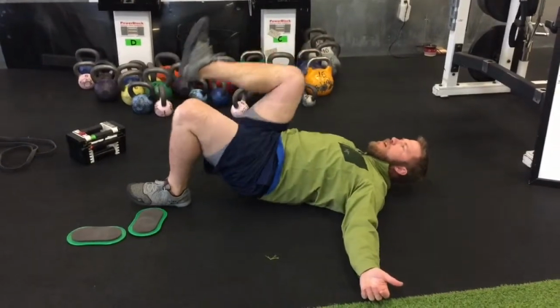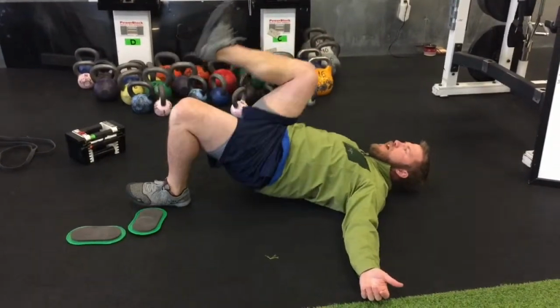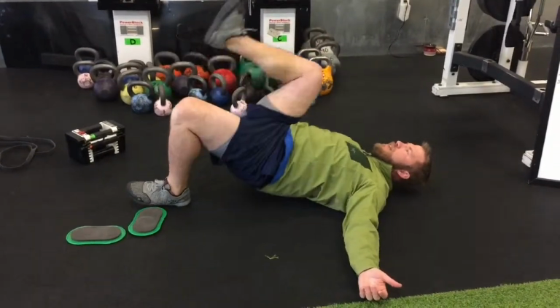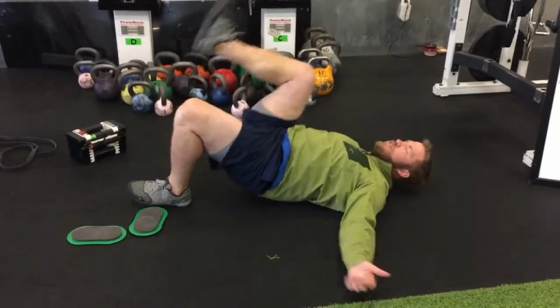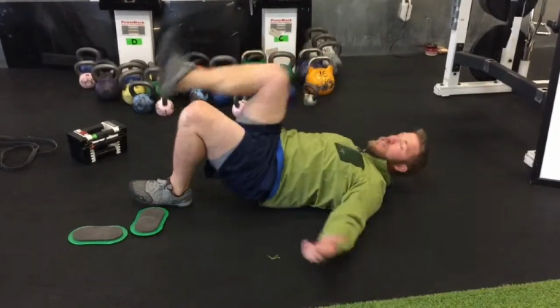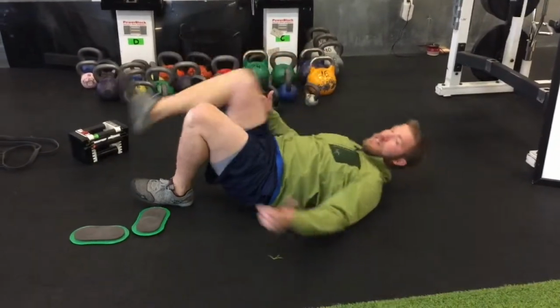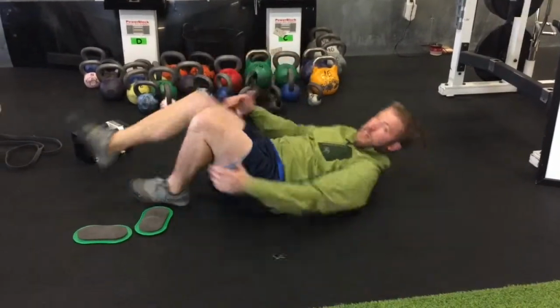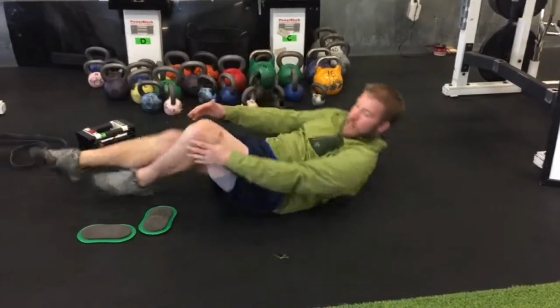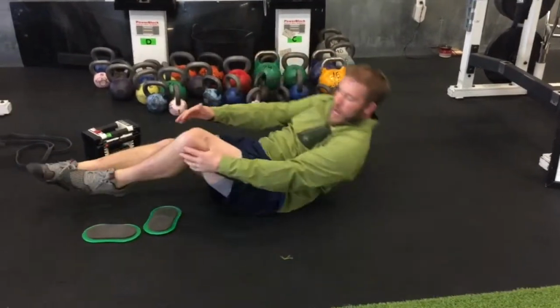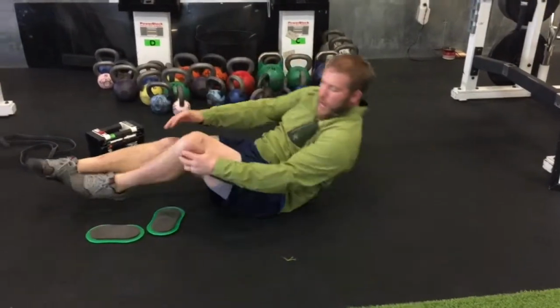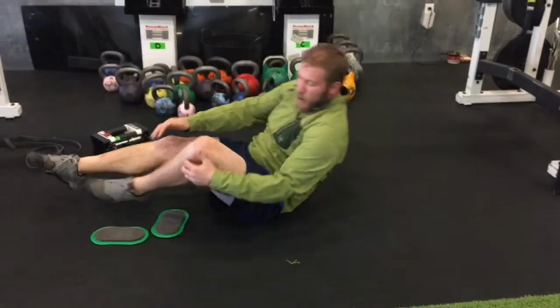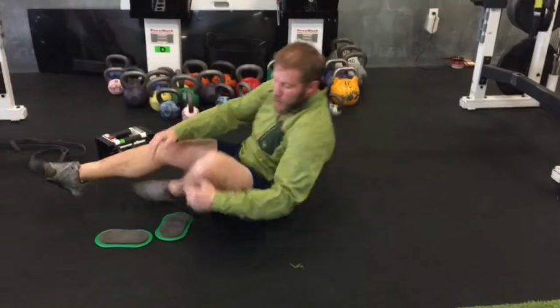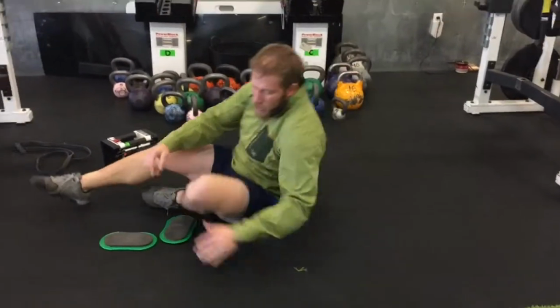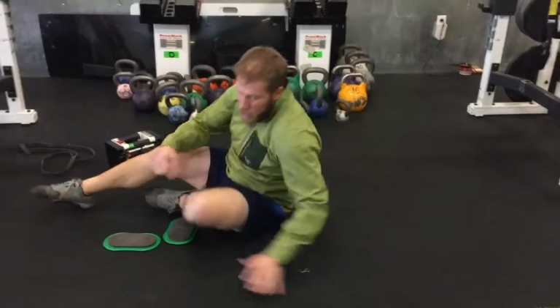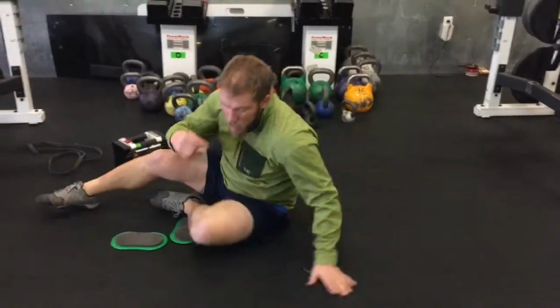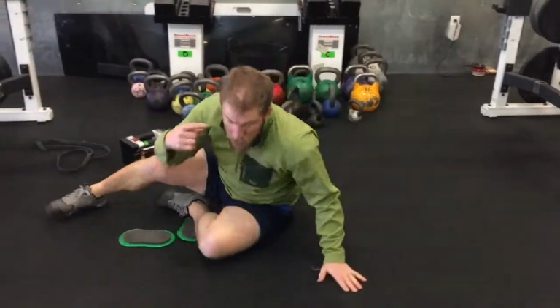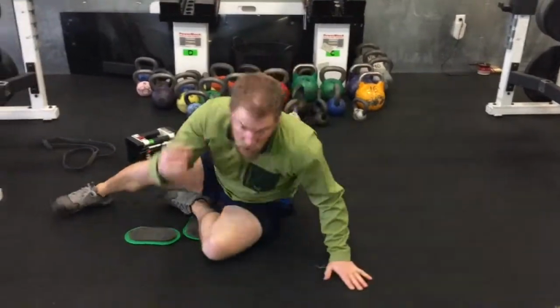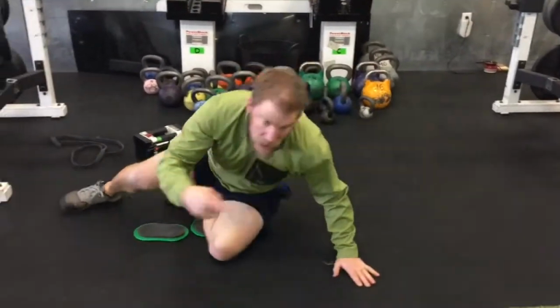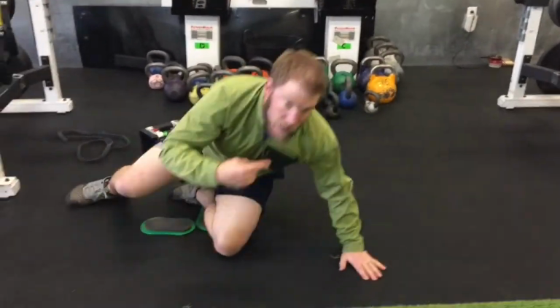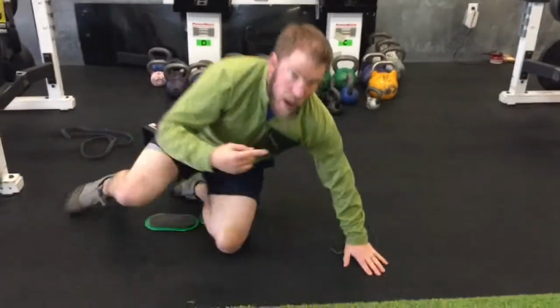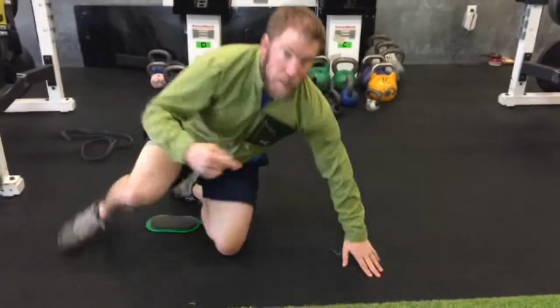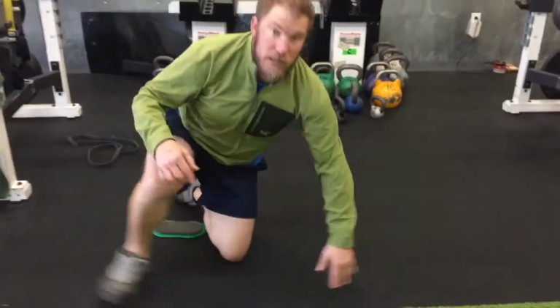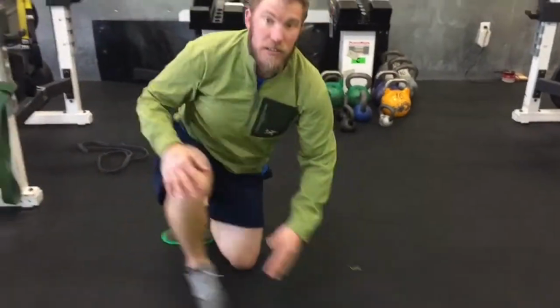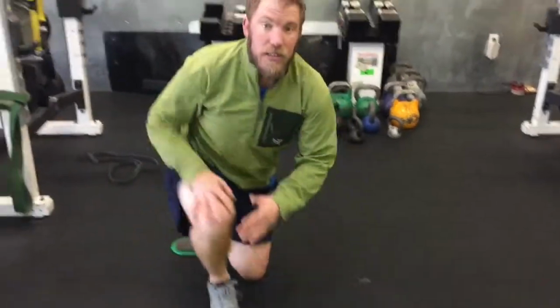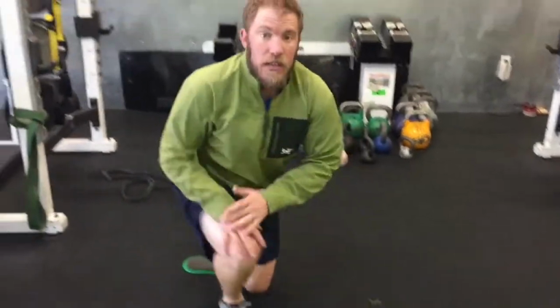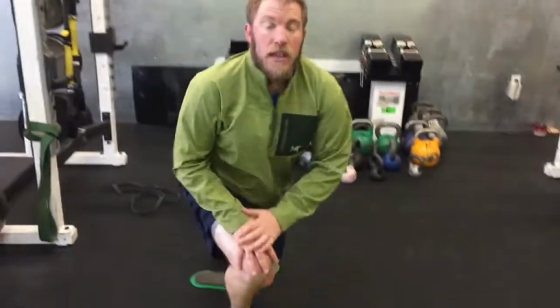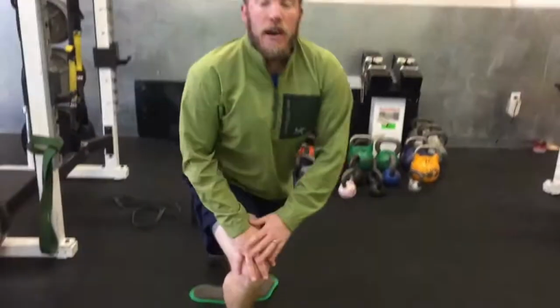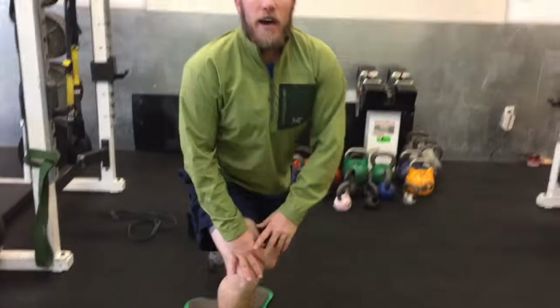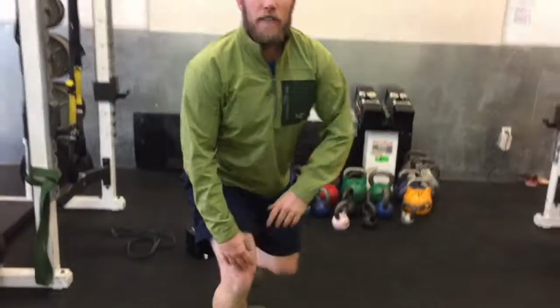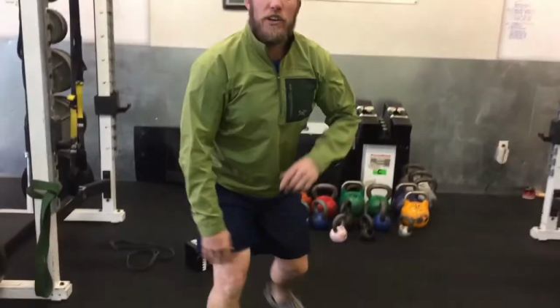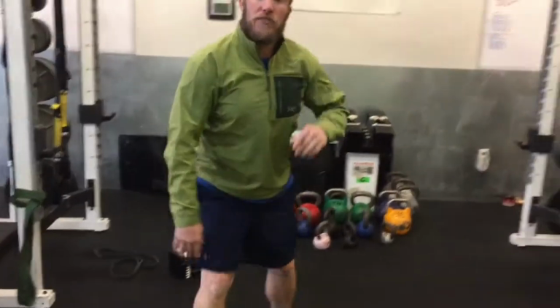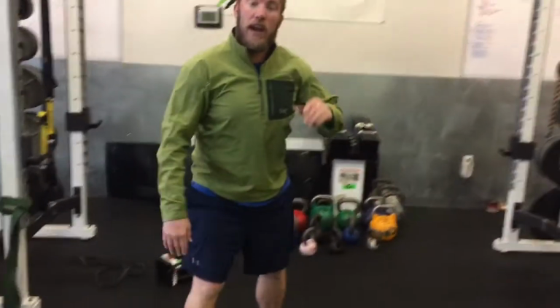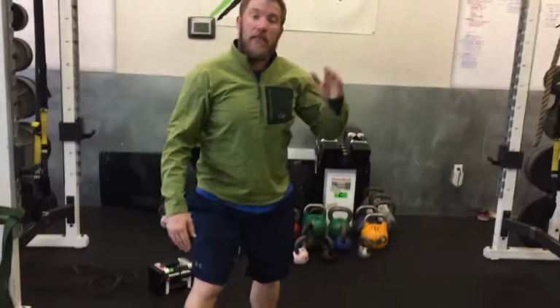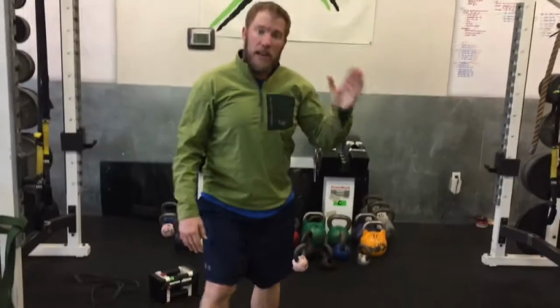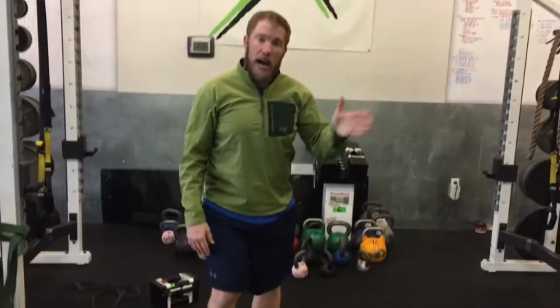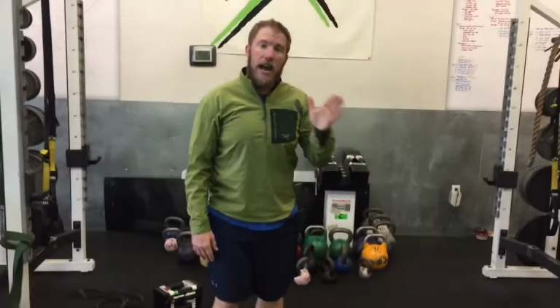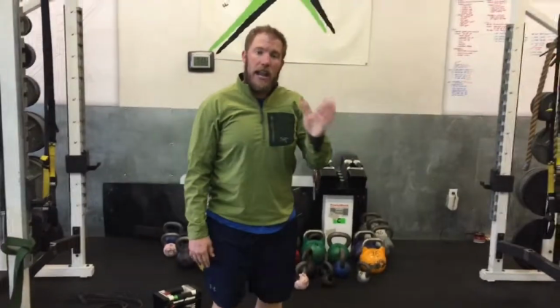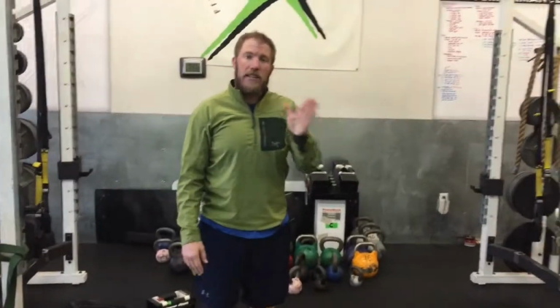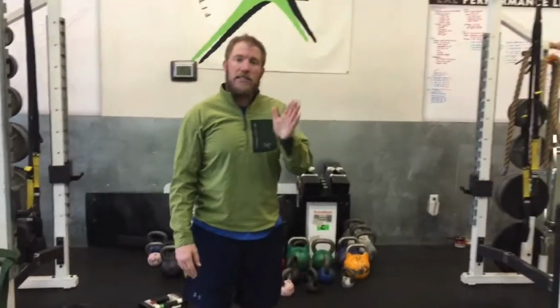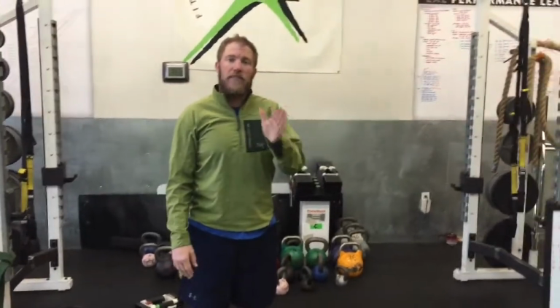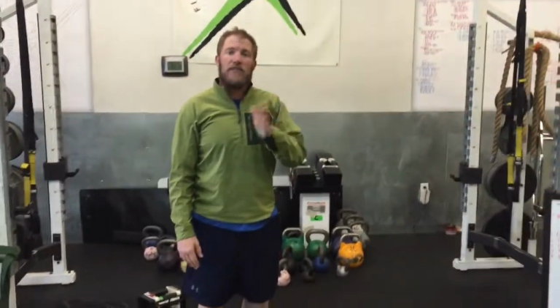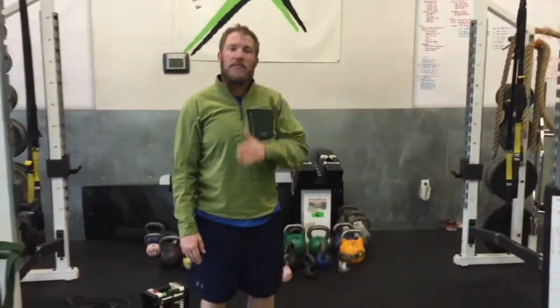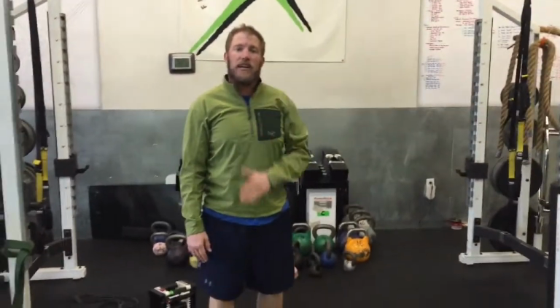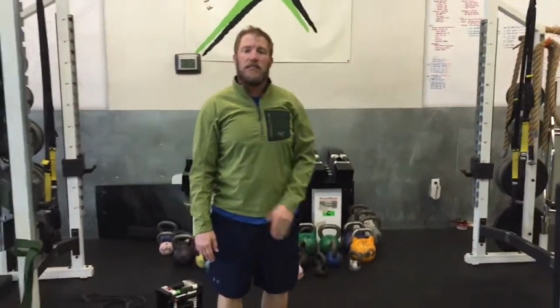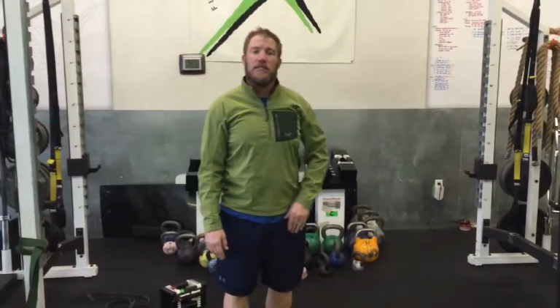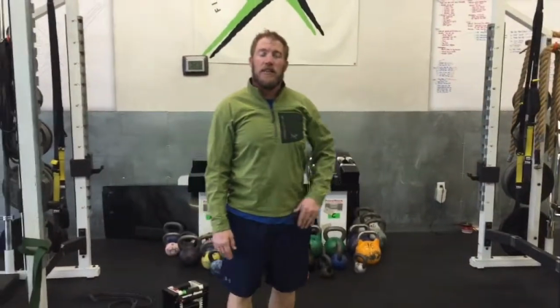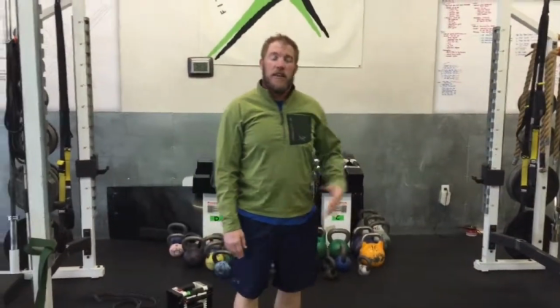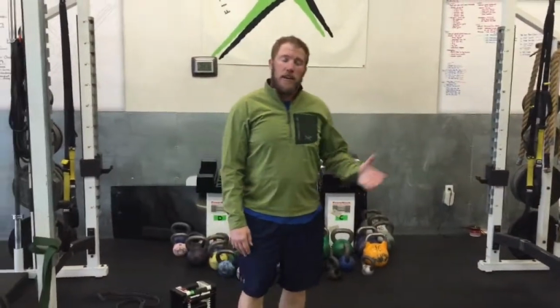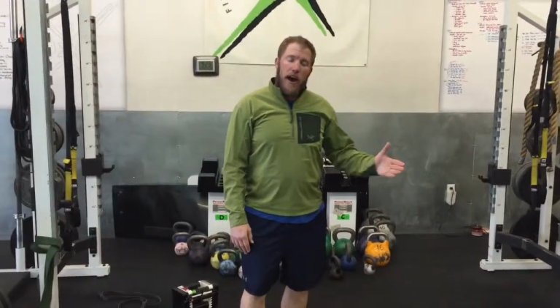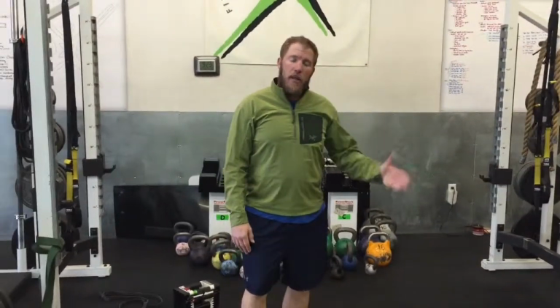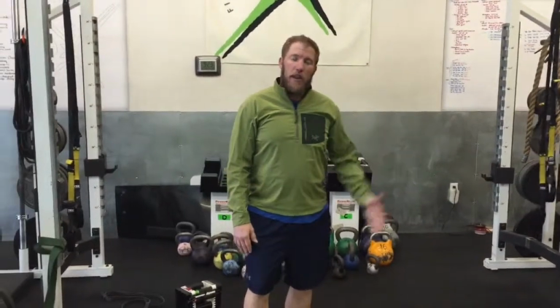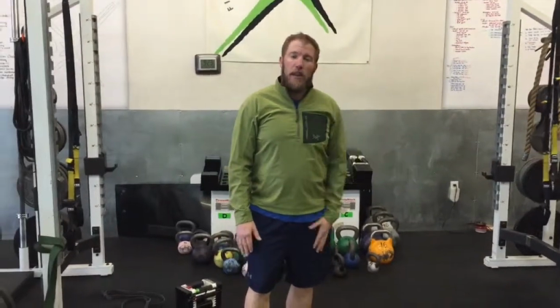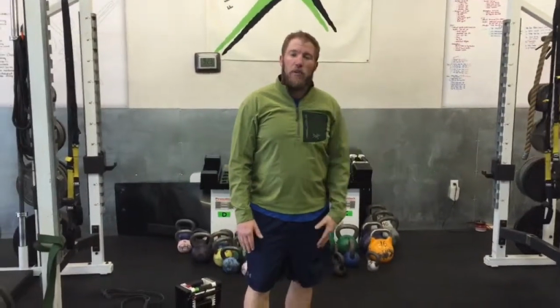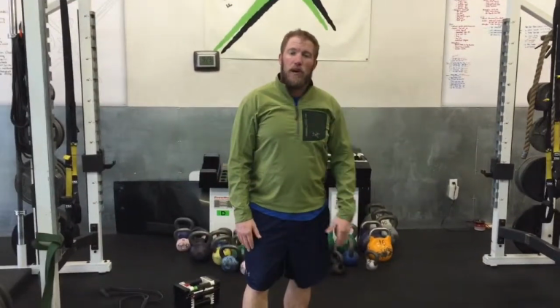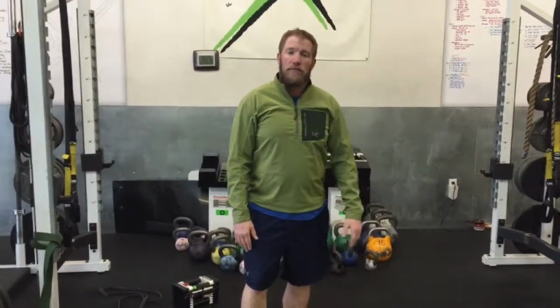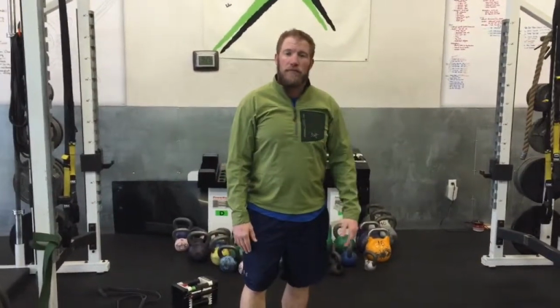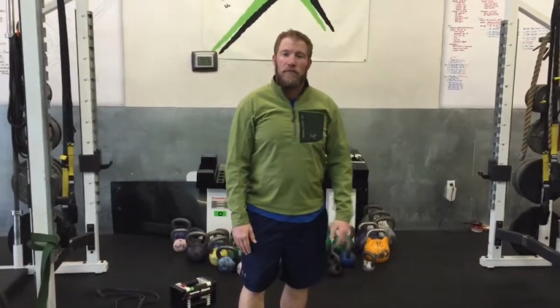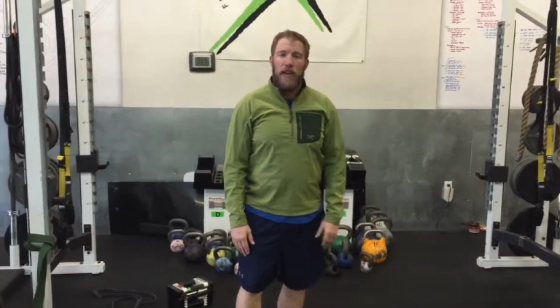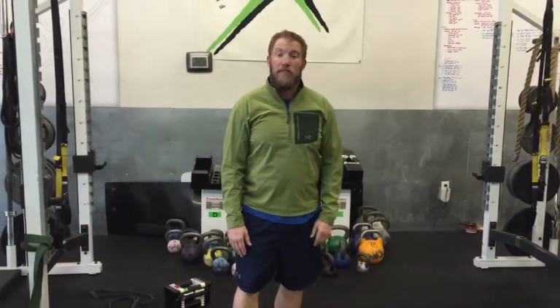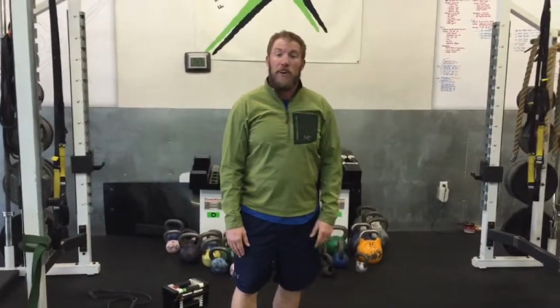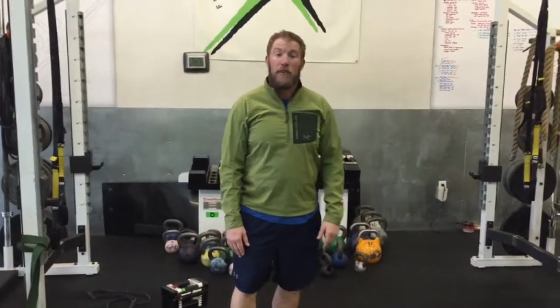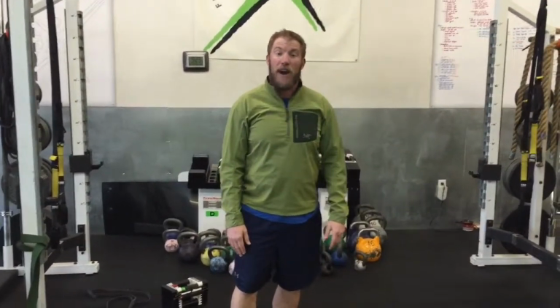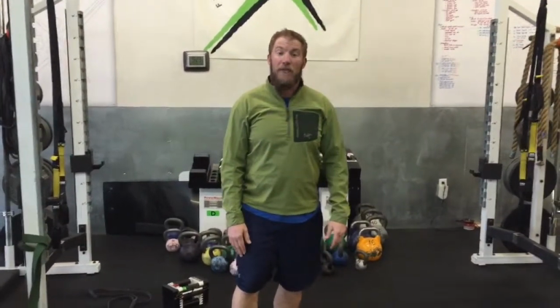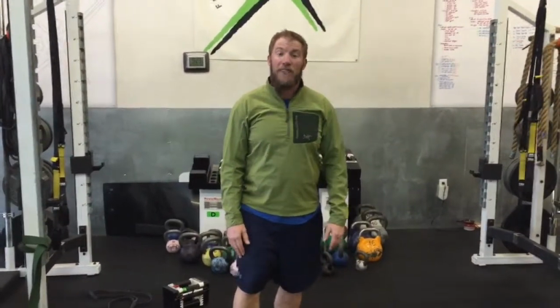Alright, so descending ladder — do 10 reps on the first round, then 9, 8, 7, 6, all the way down to 1. Have fun with that one.